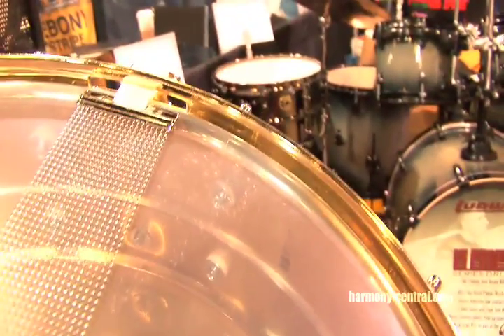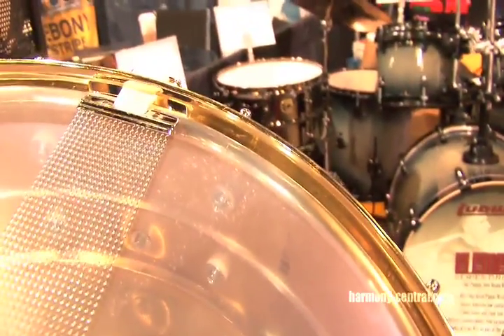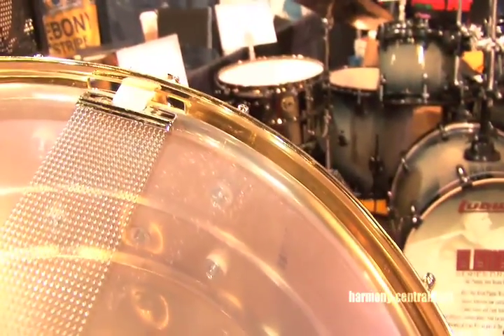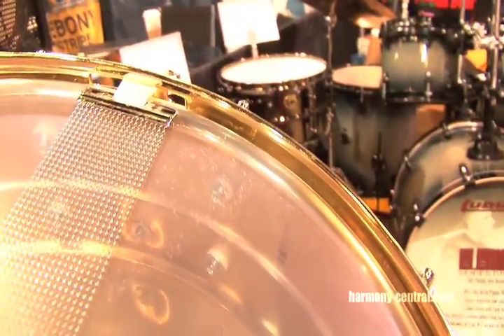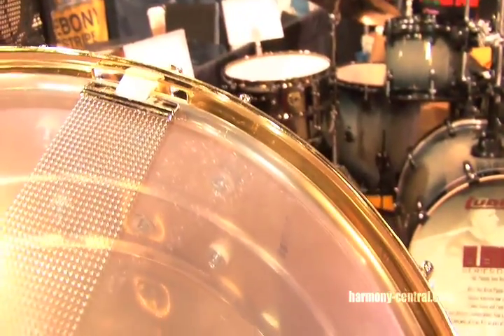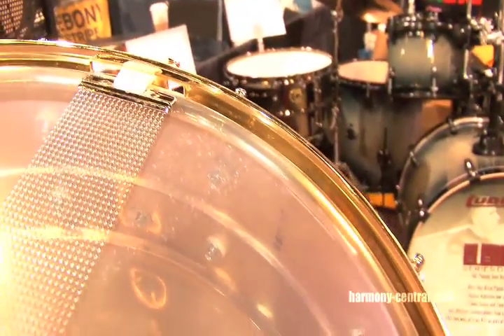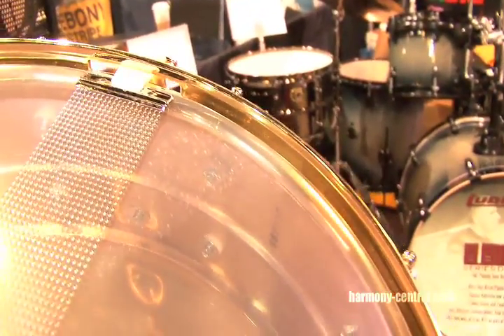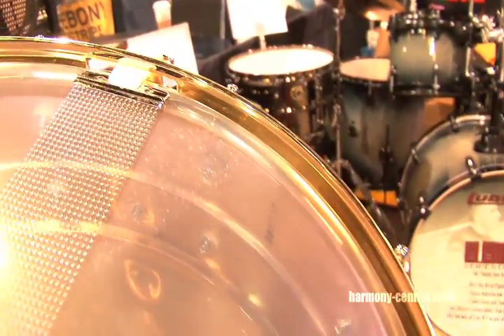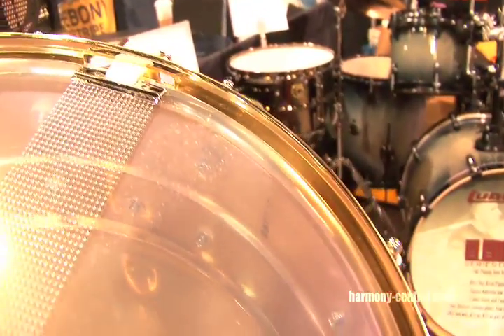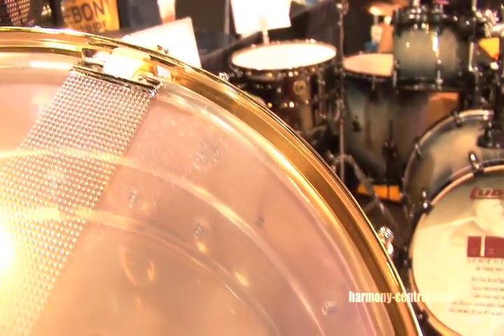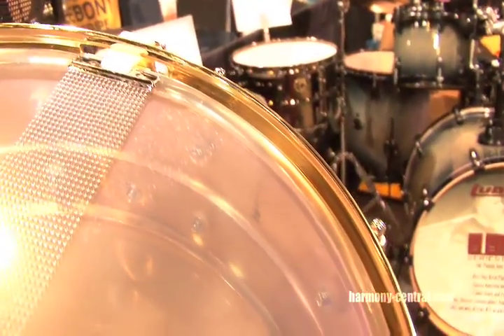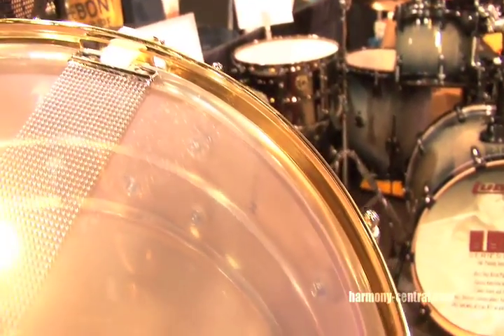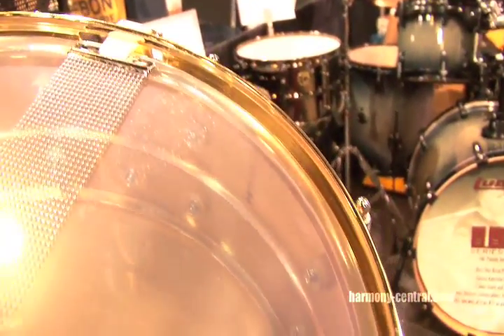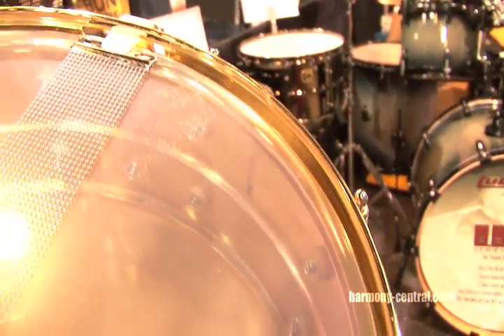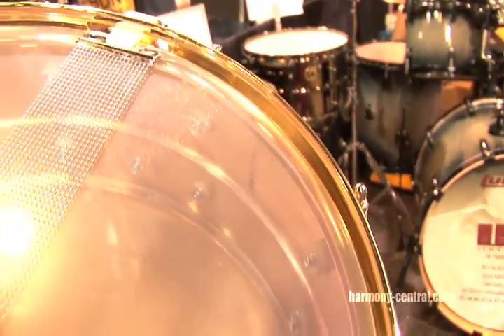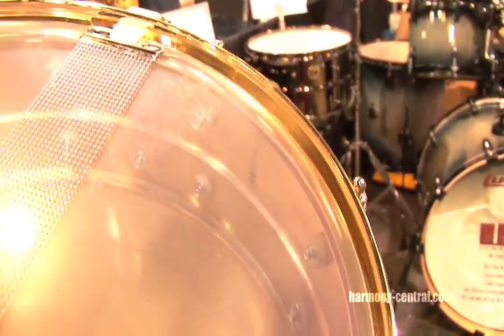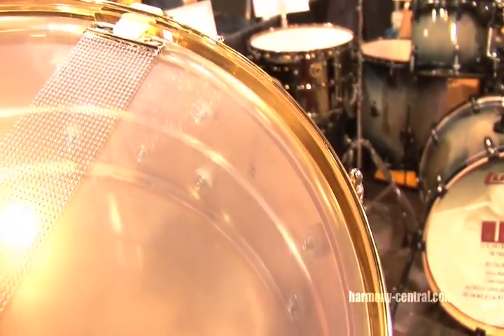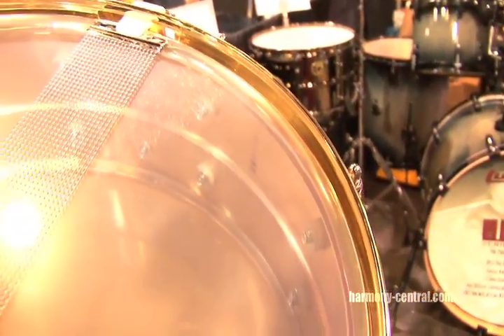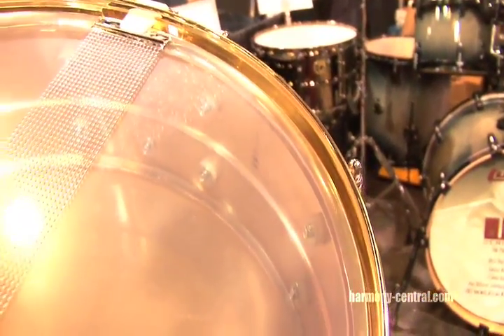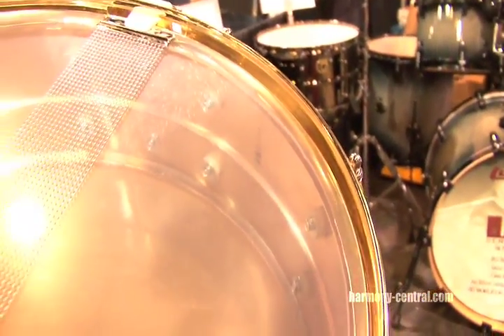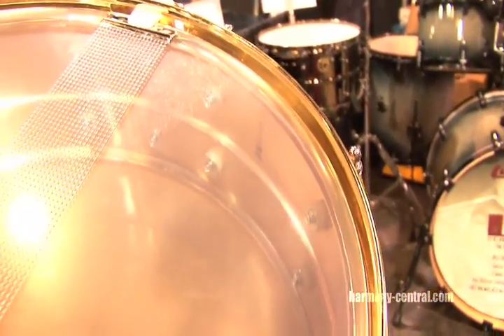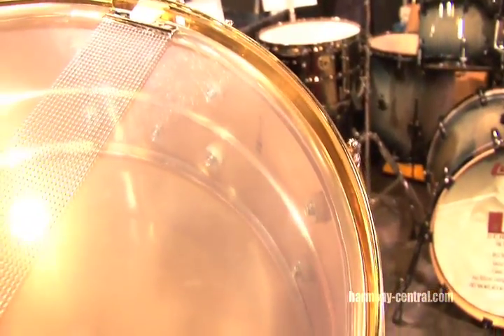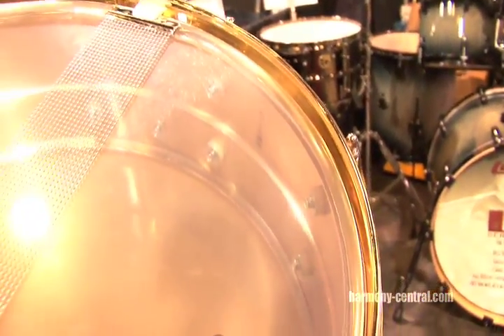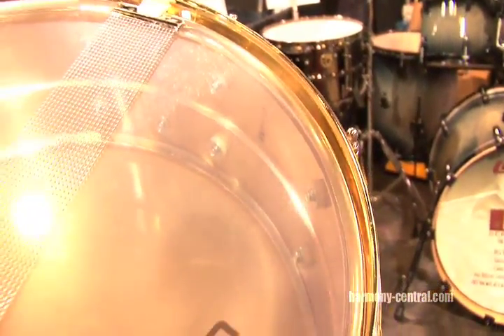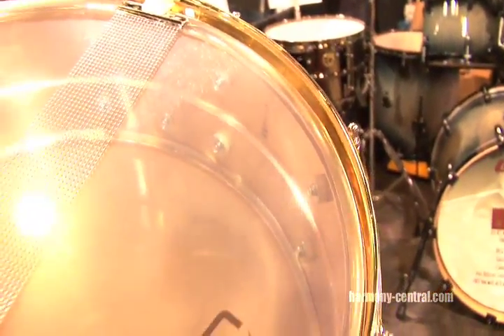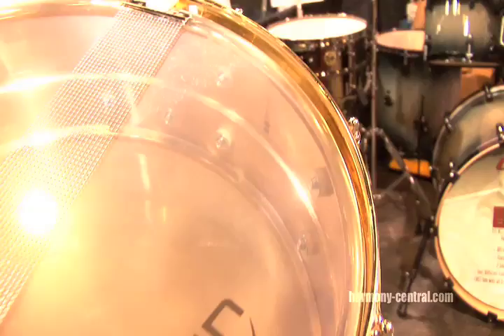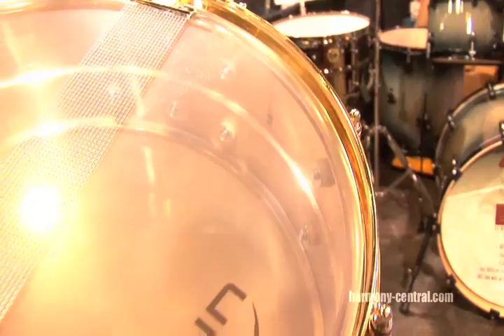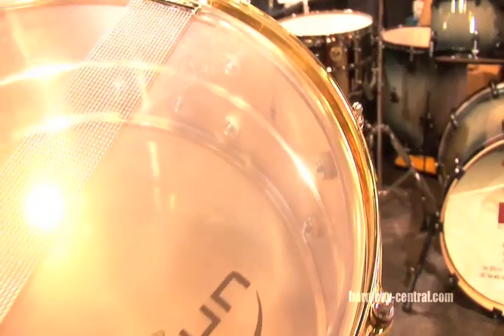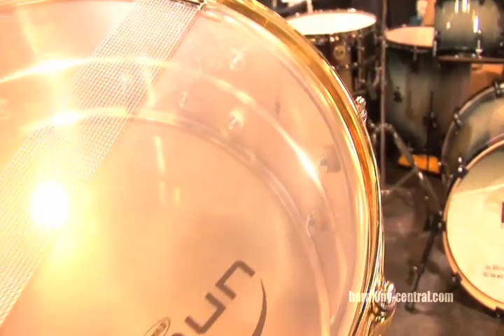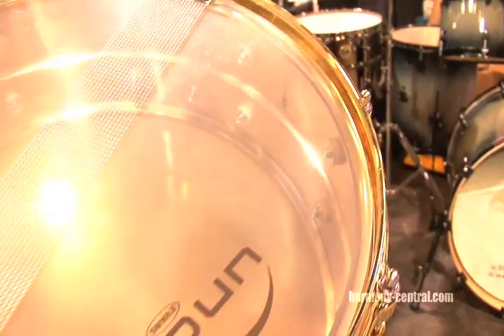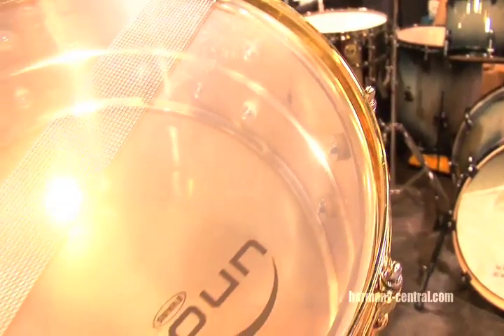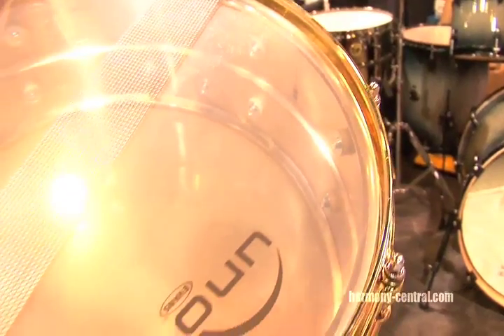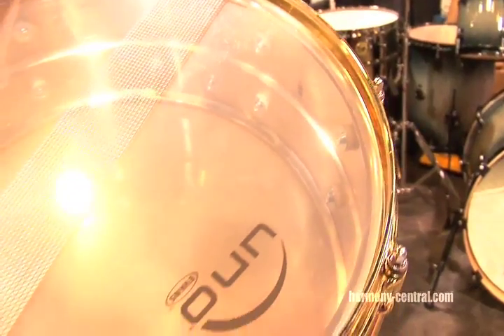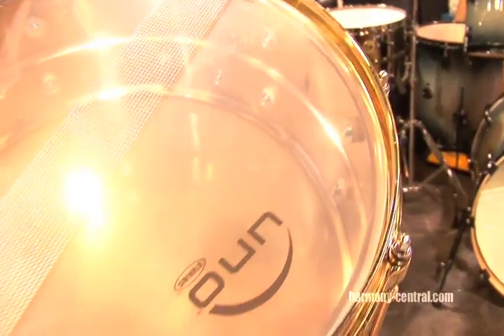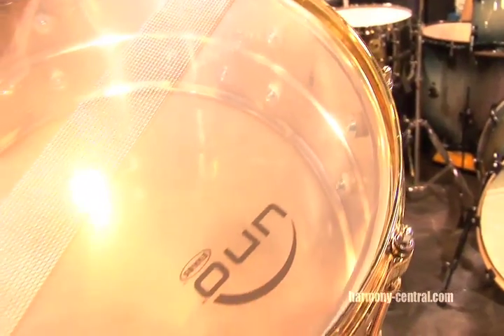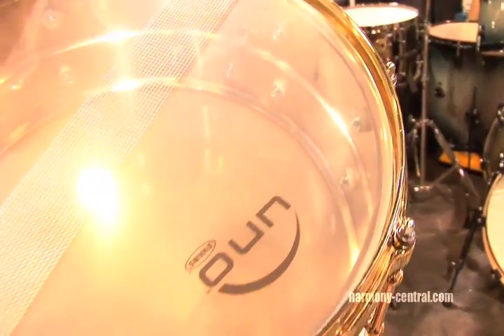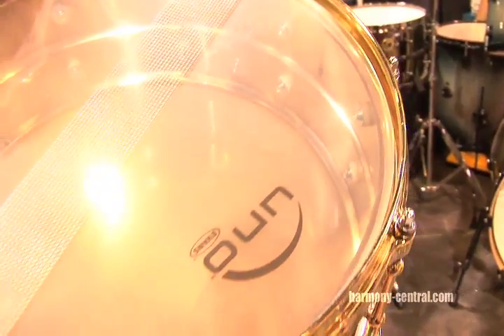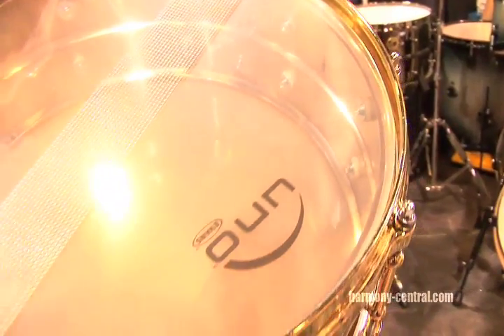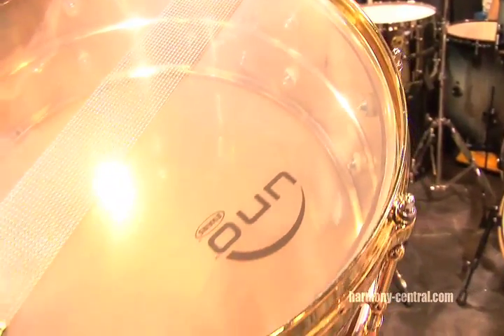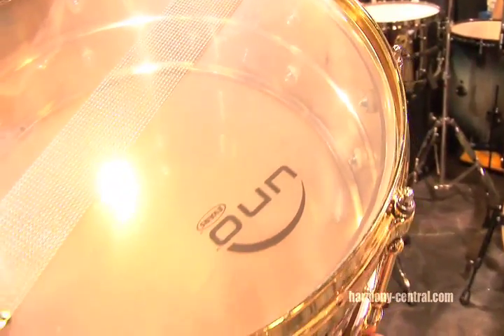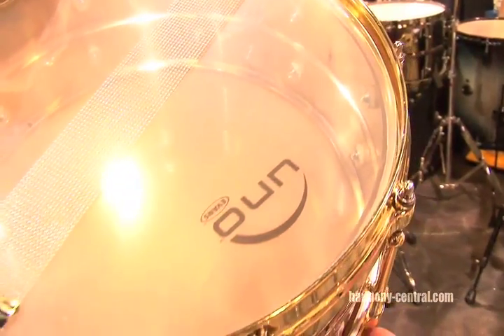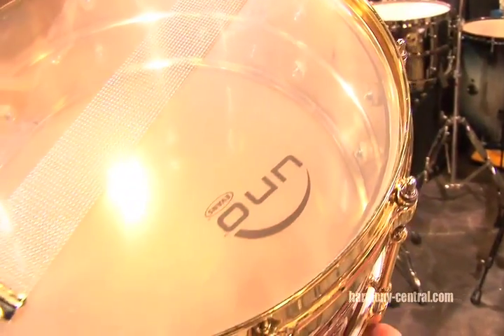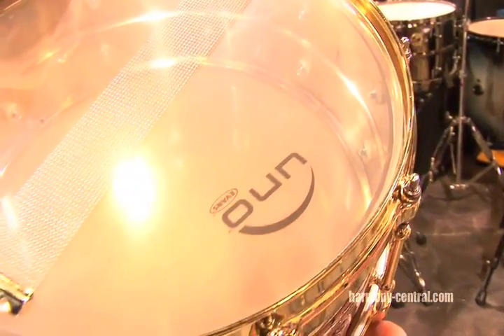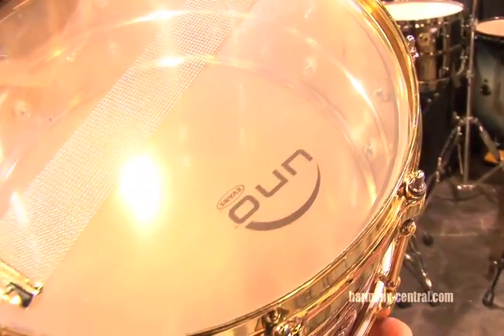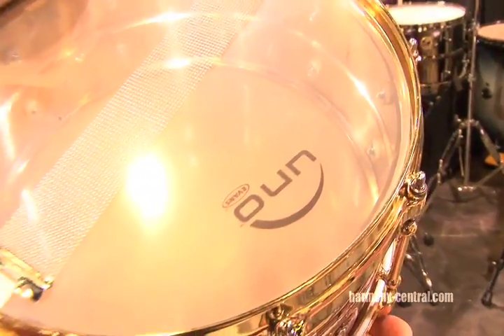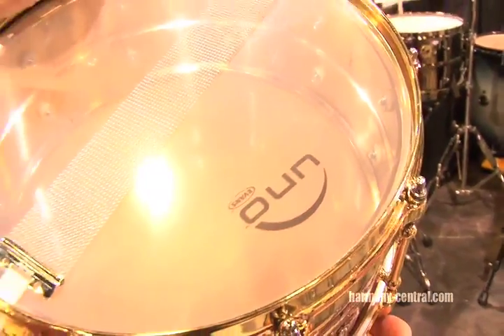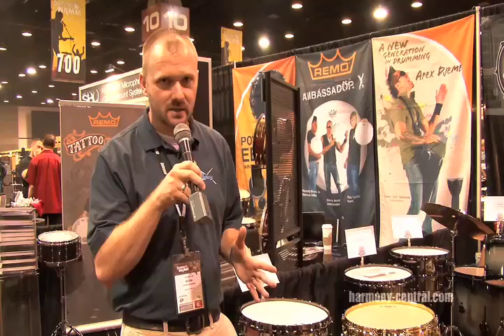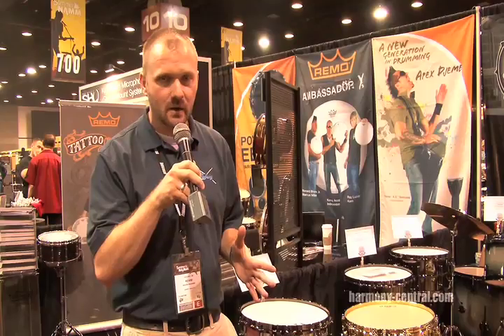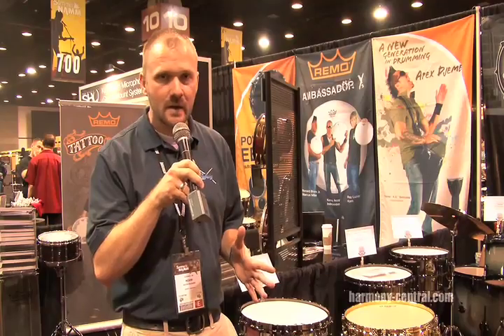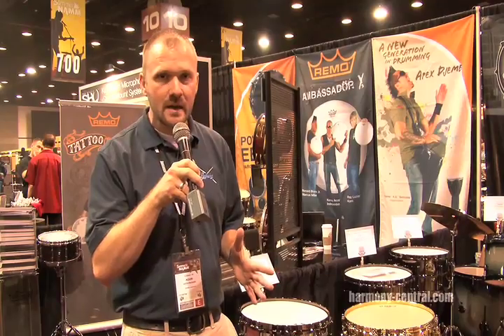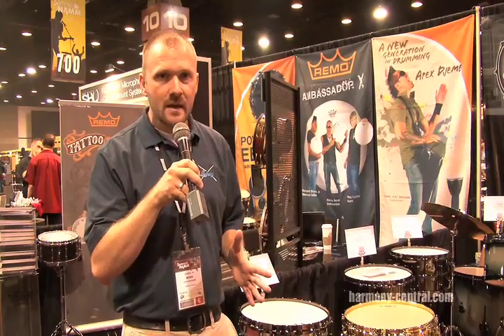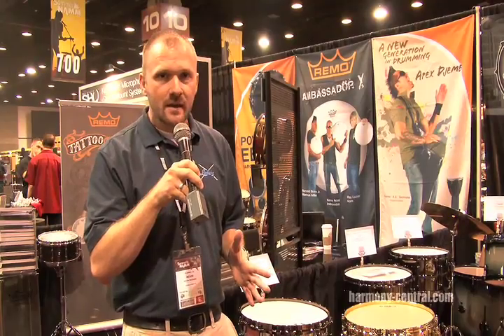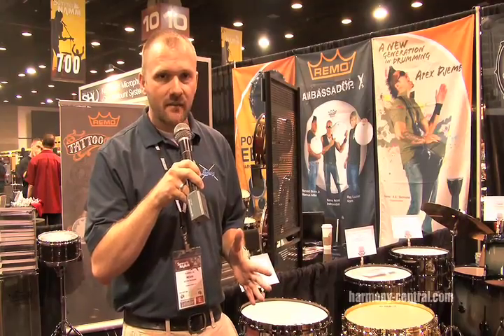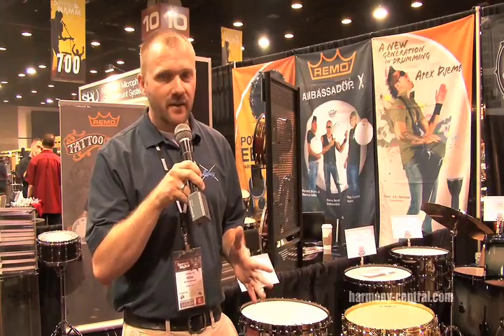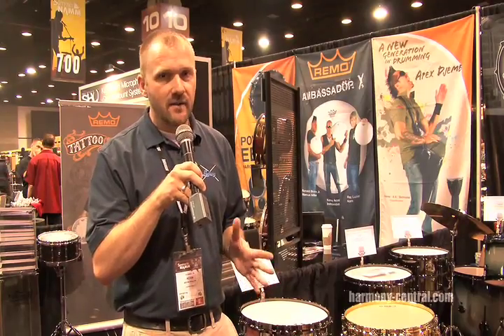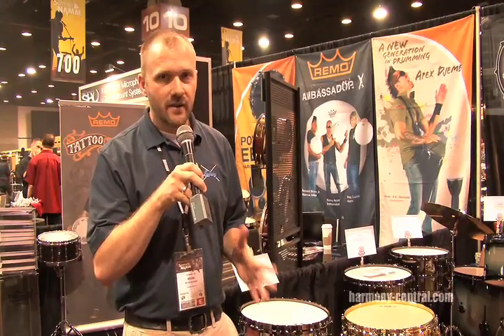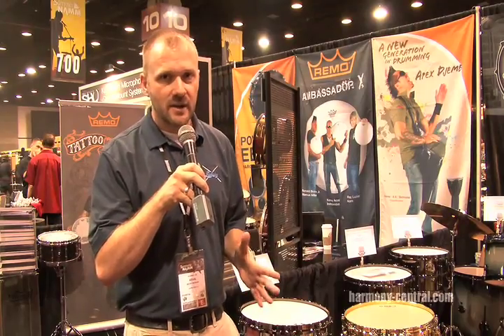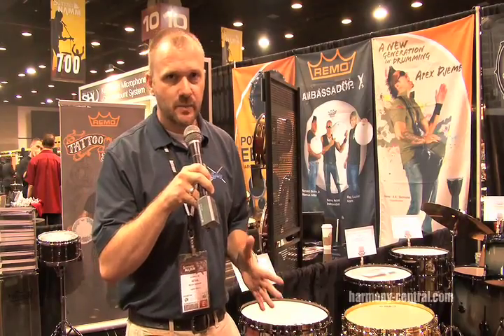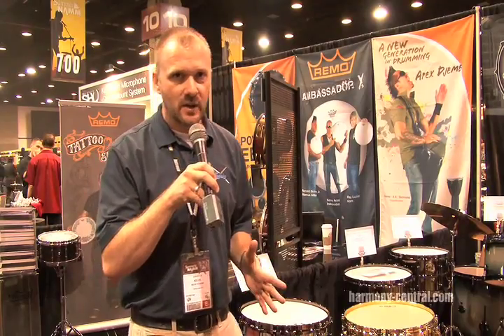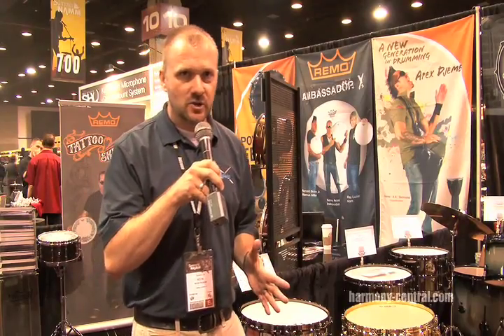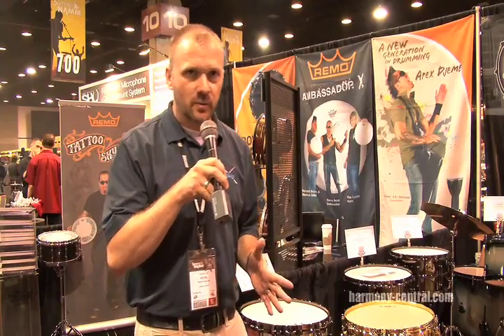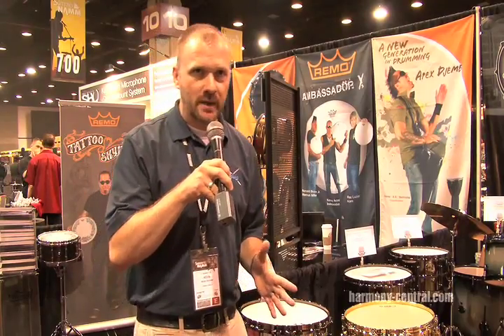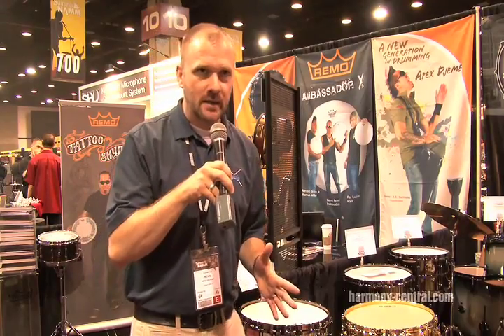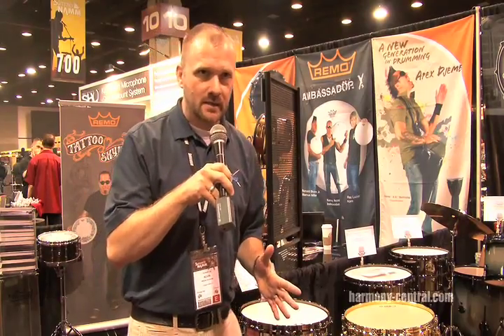It's a beautiful drum. We're only making 60 of them this year, and they're very, very limited in our construction. So a very, very special piece.